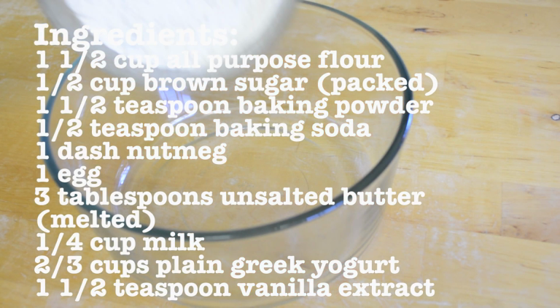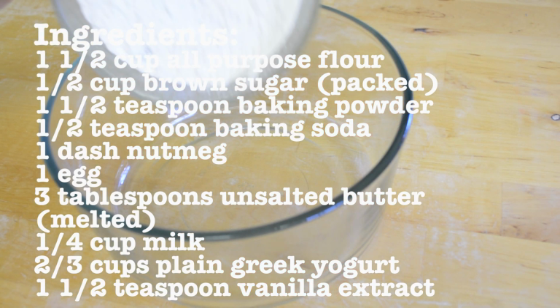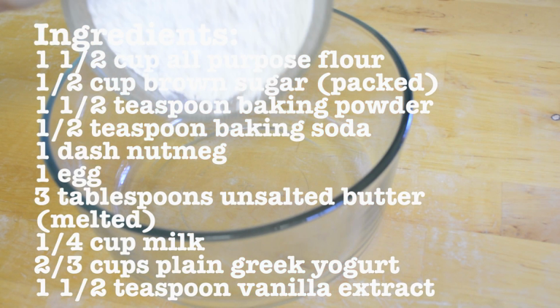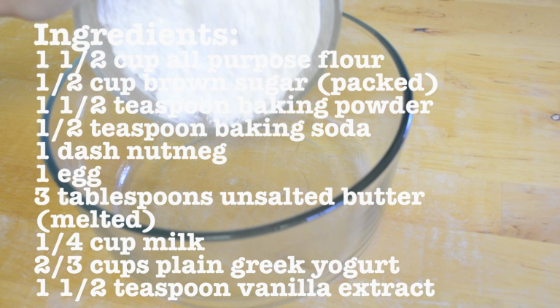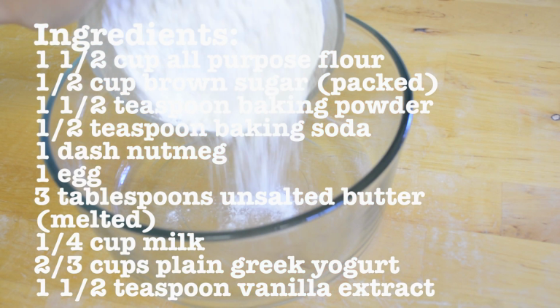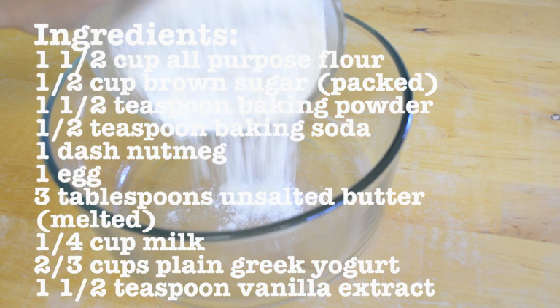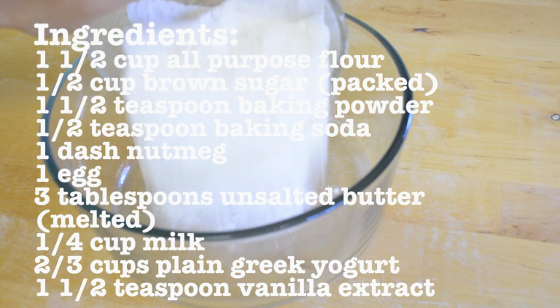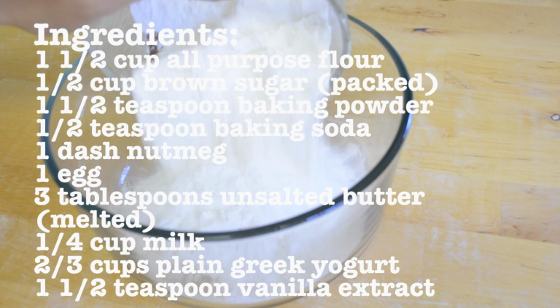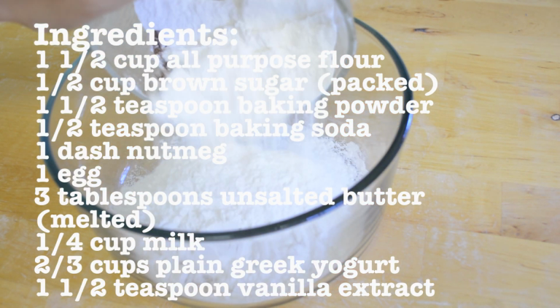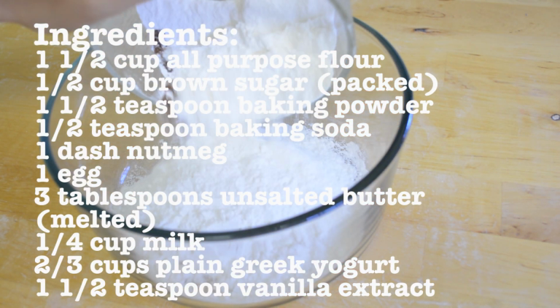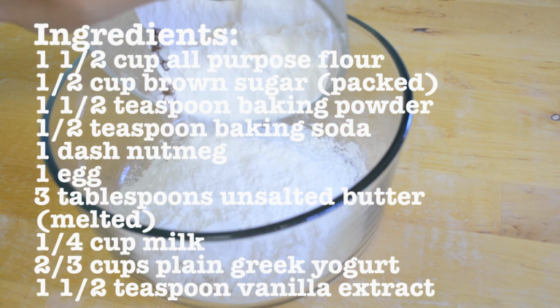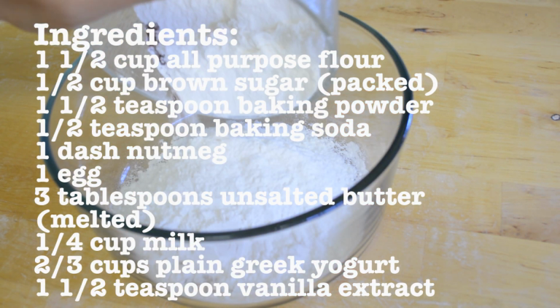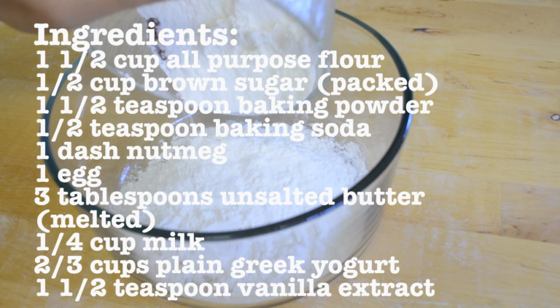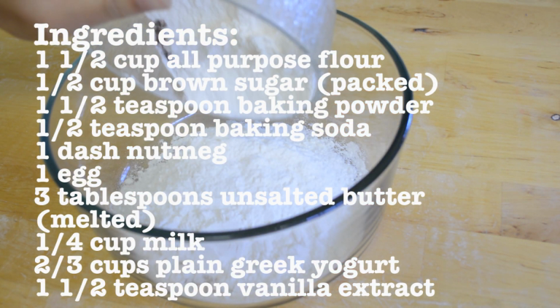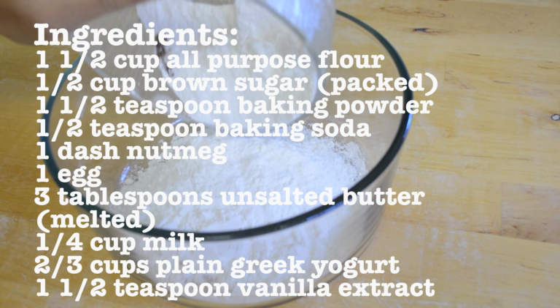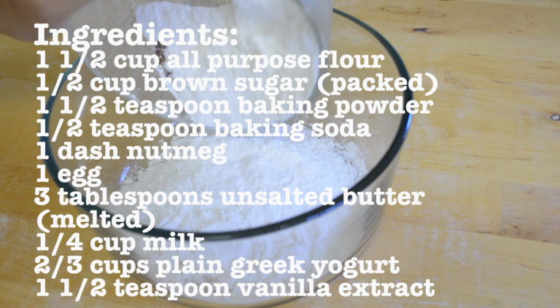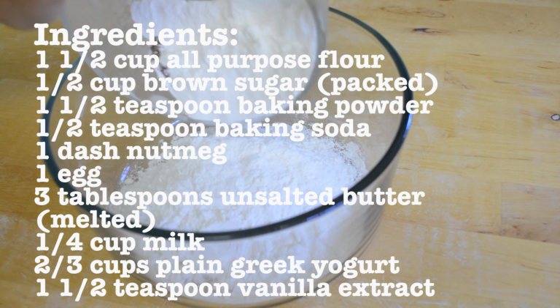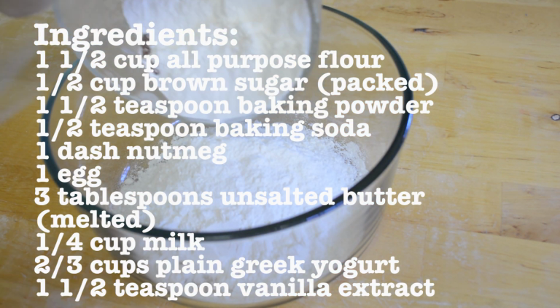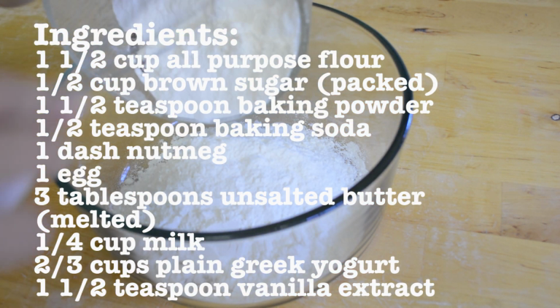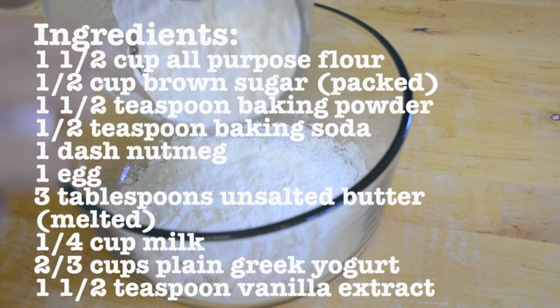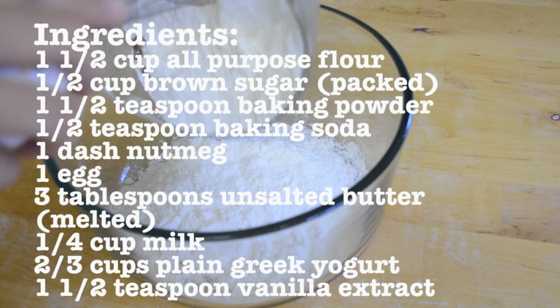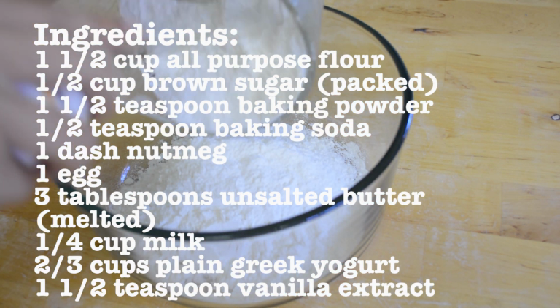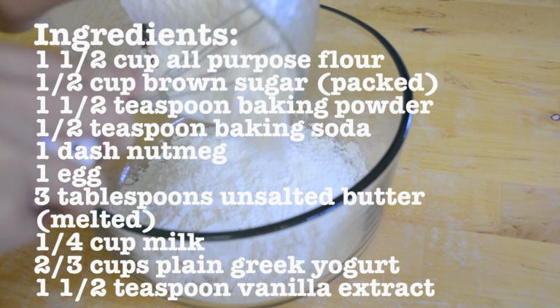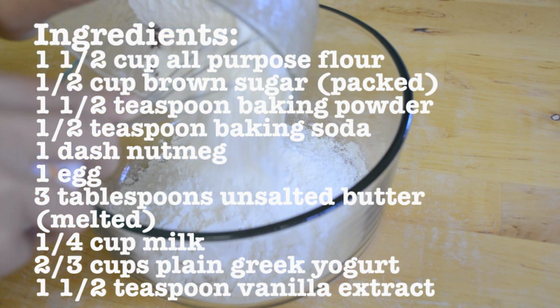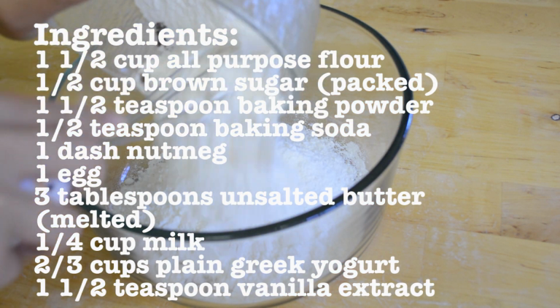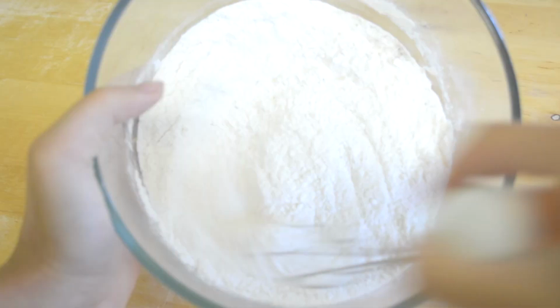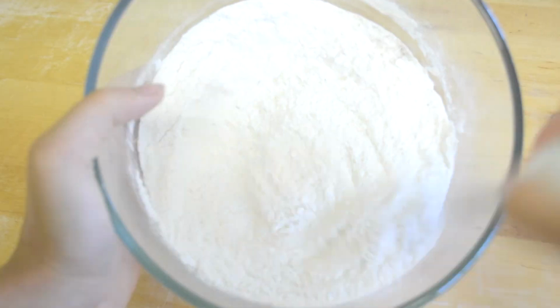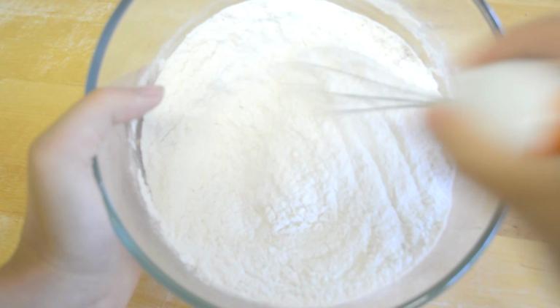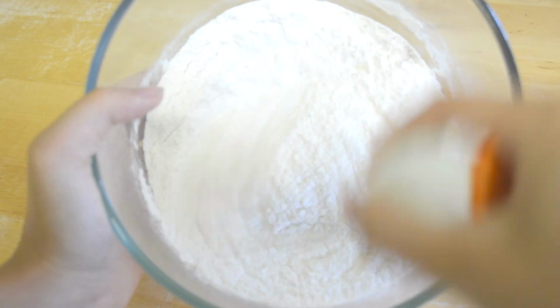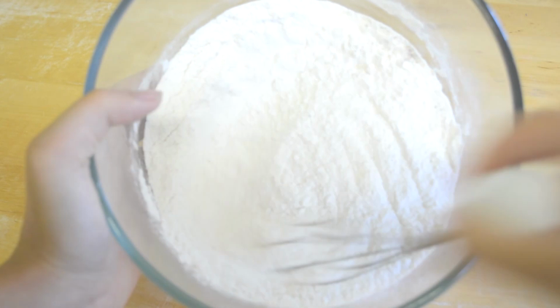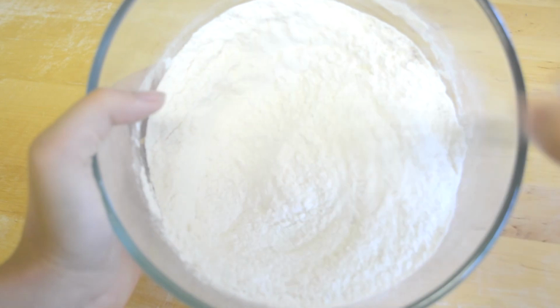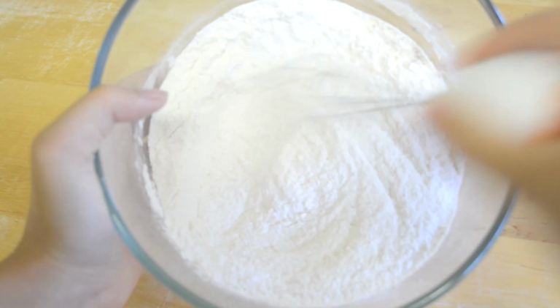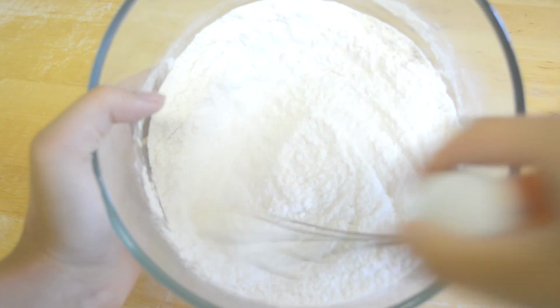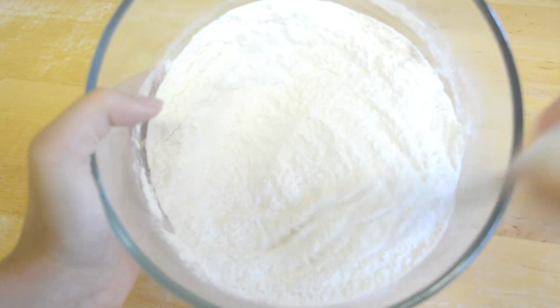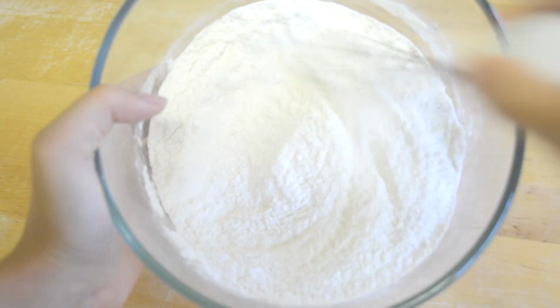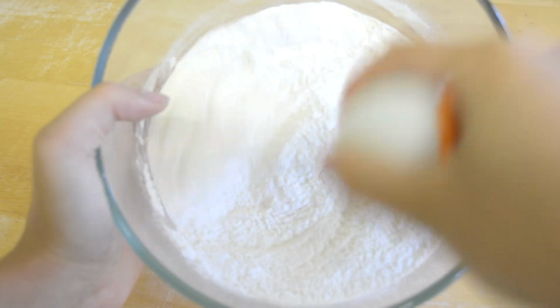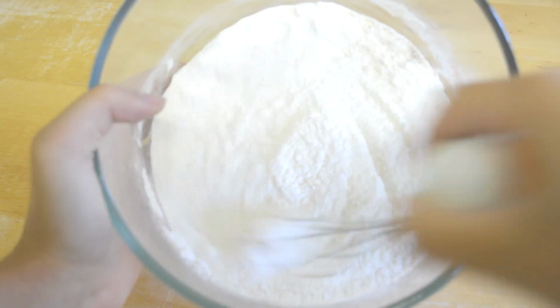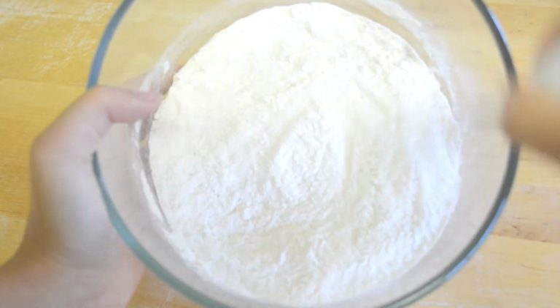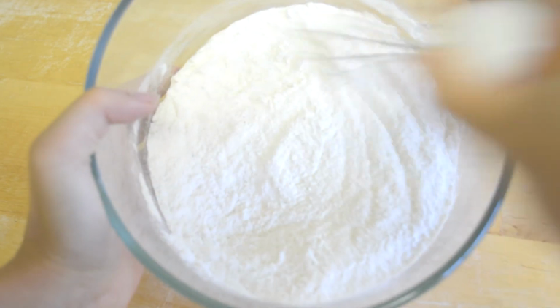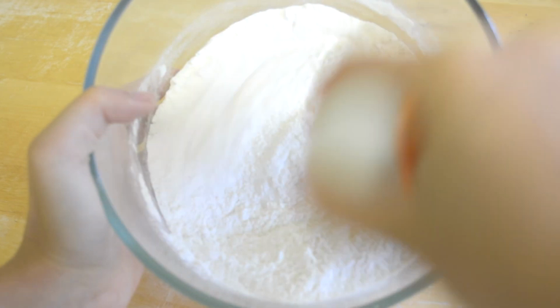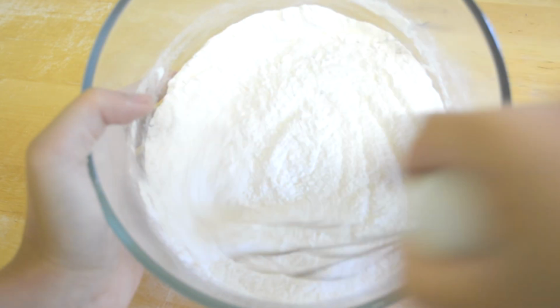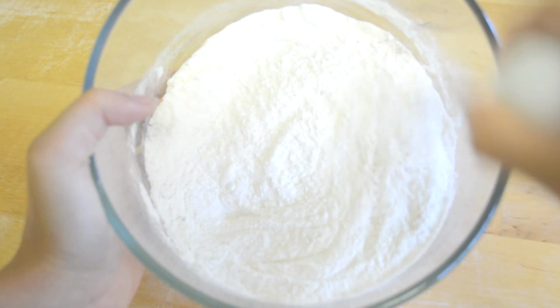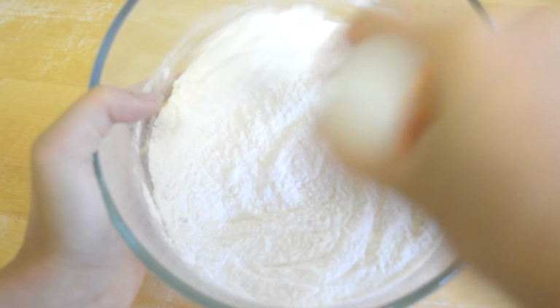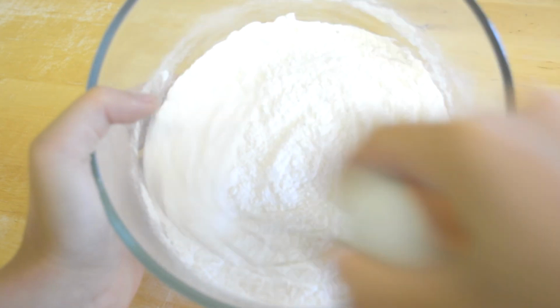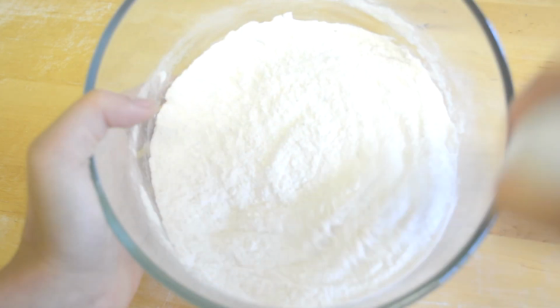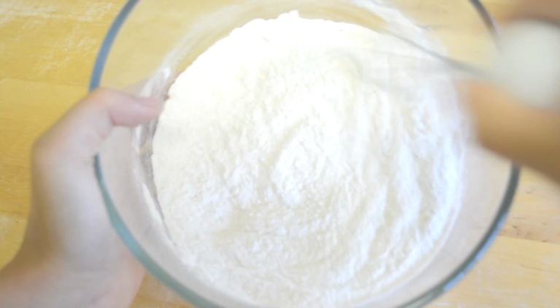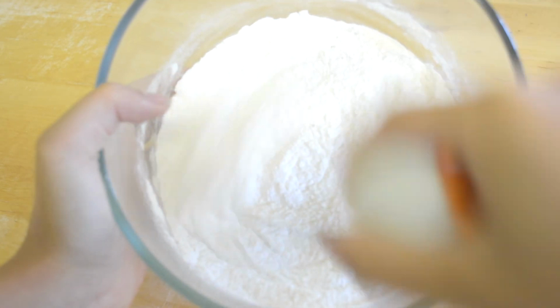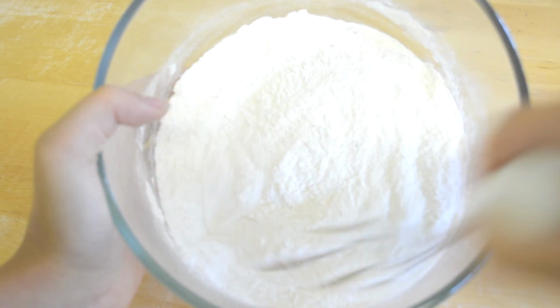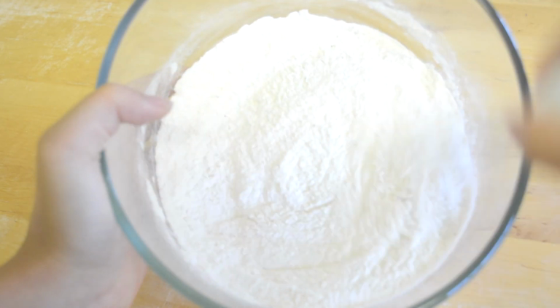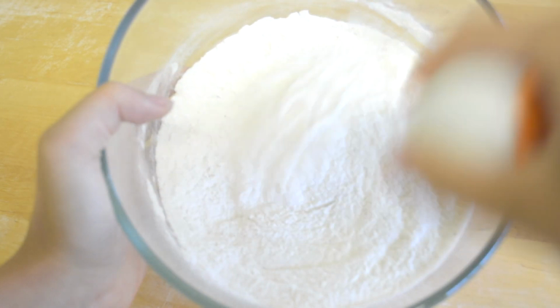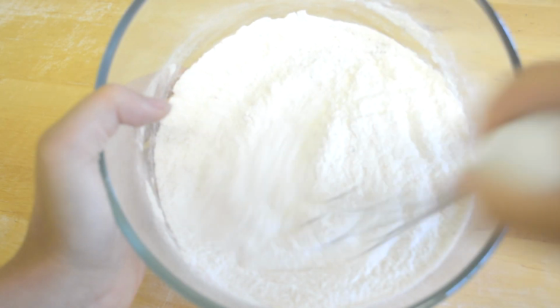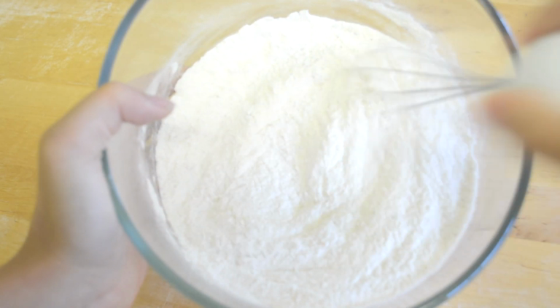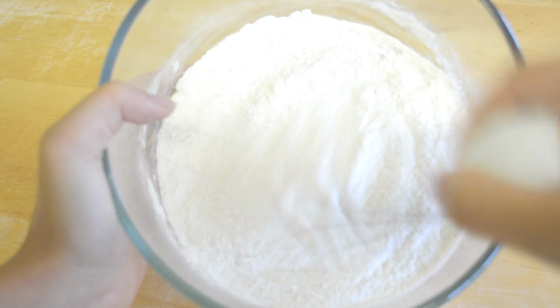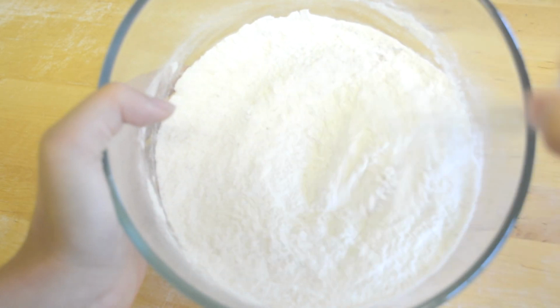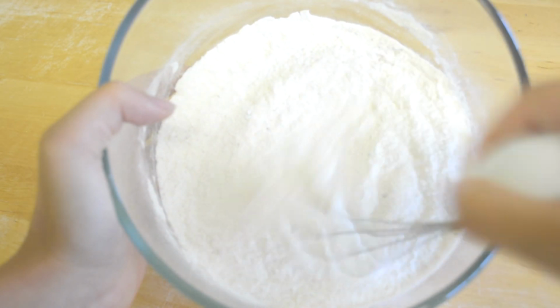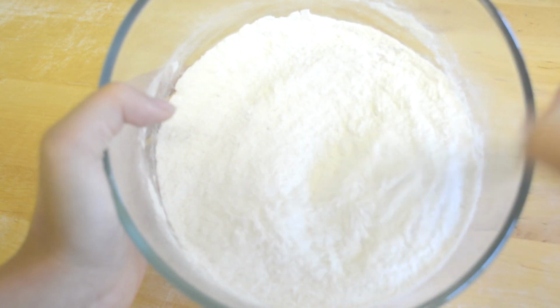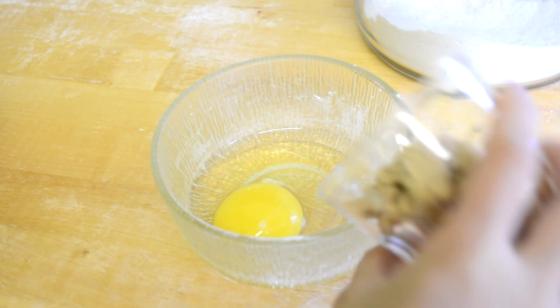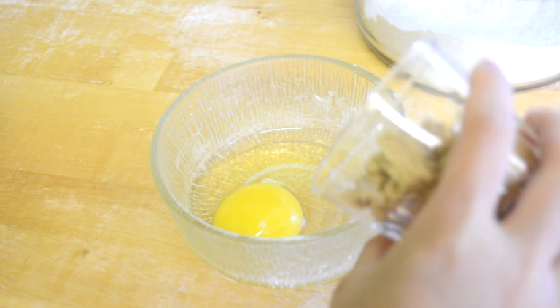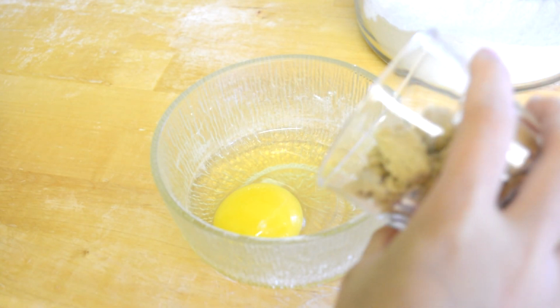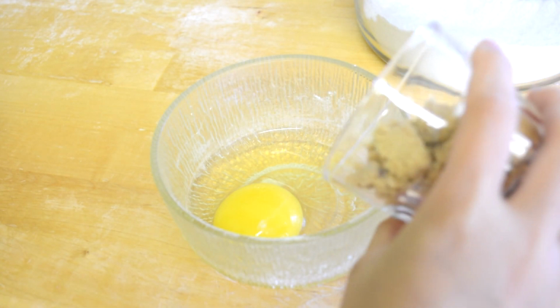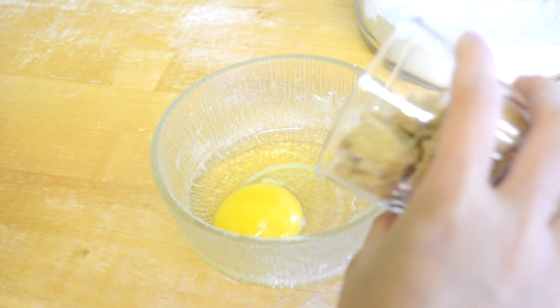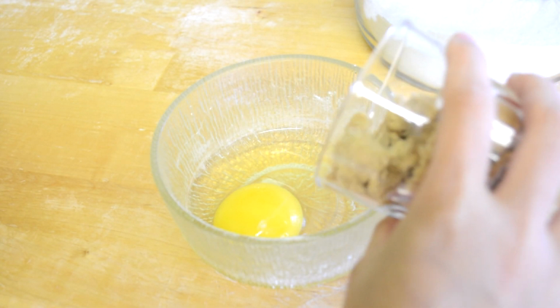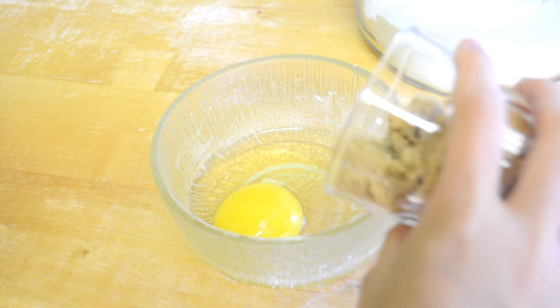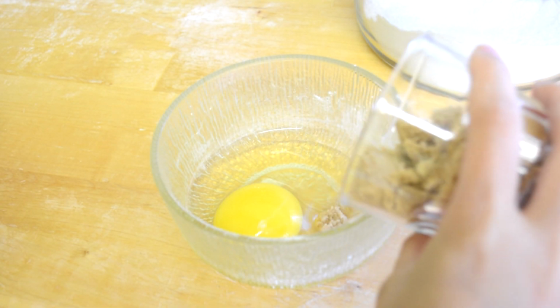First off, you're going to combine the flour, baking powder, baking soda, and nutmeg into one large bowl.